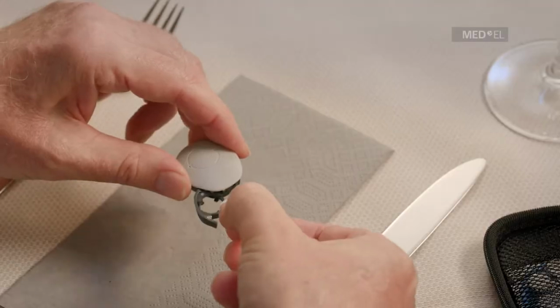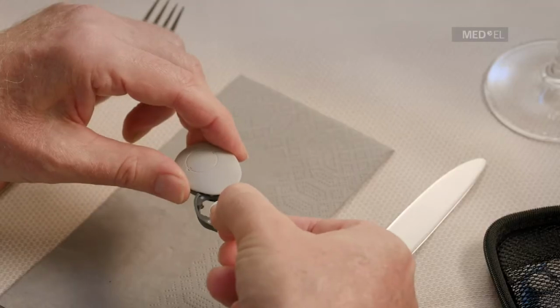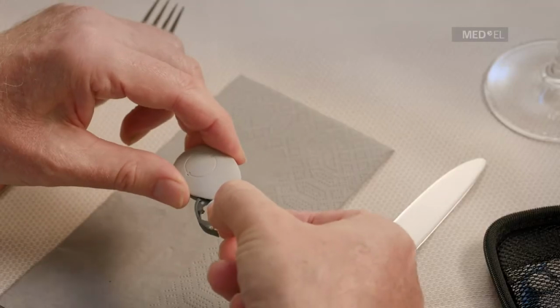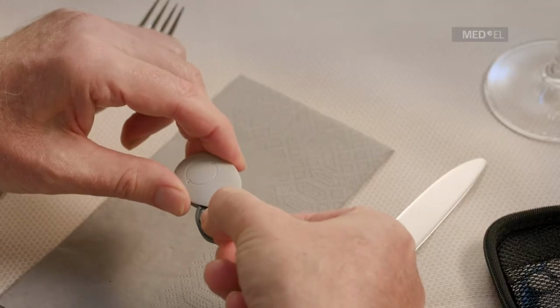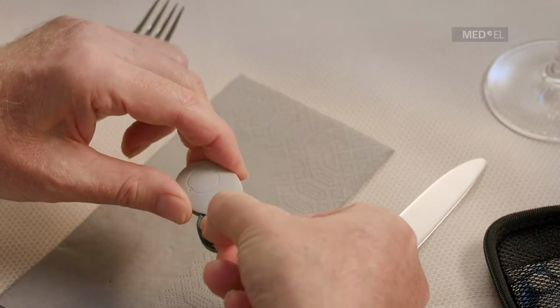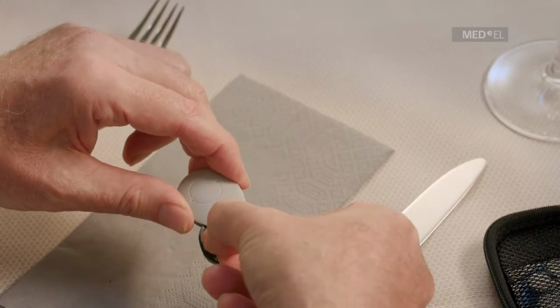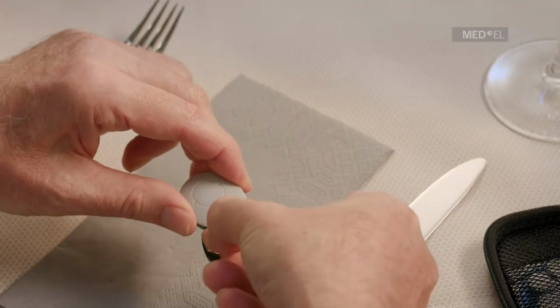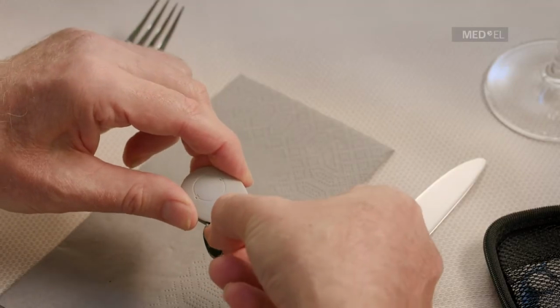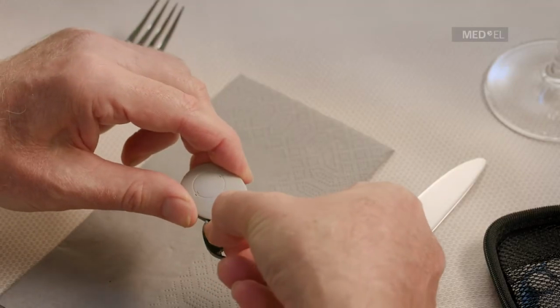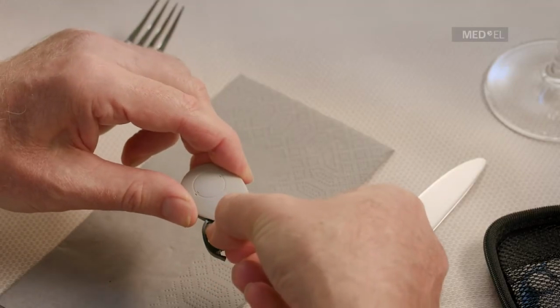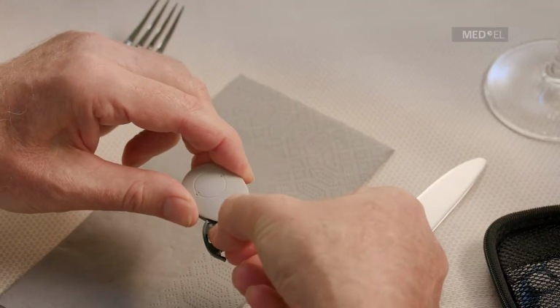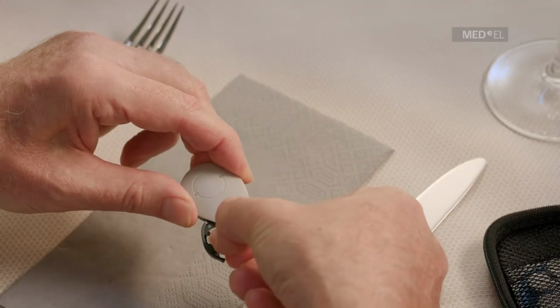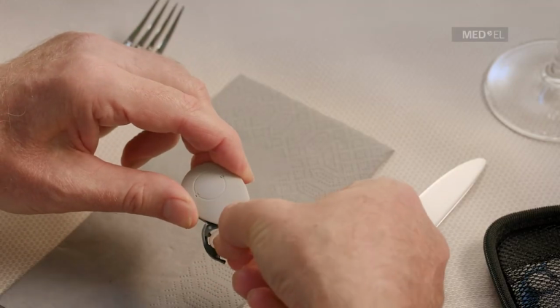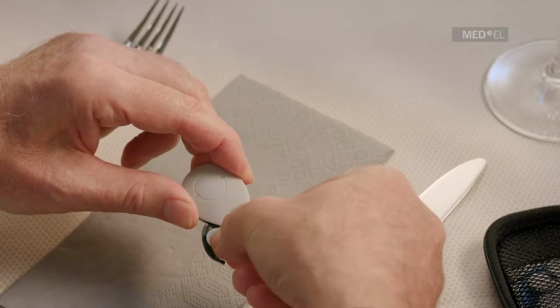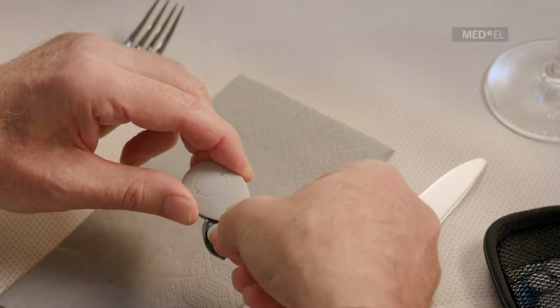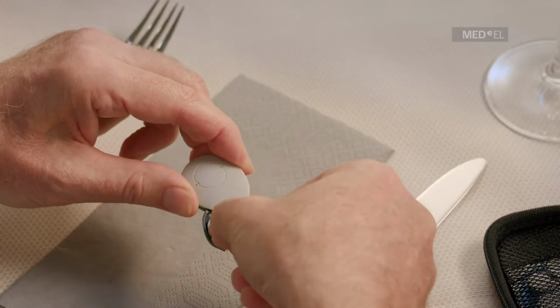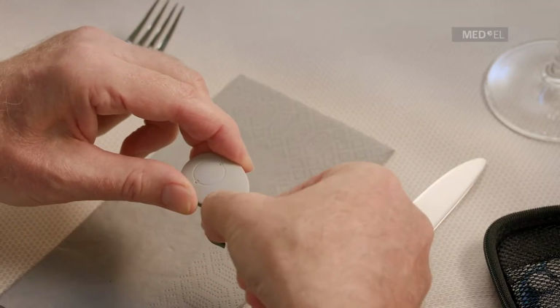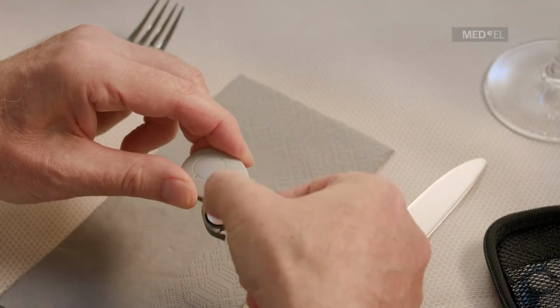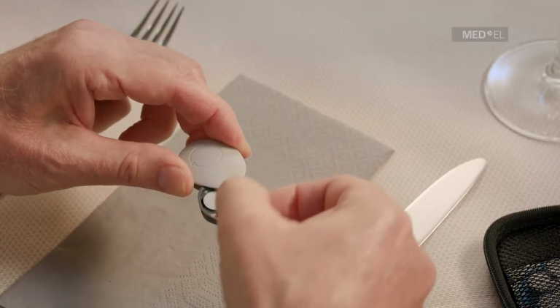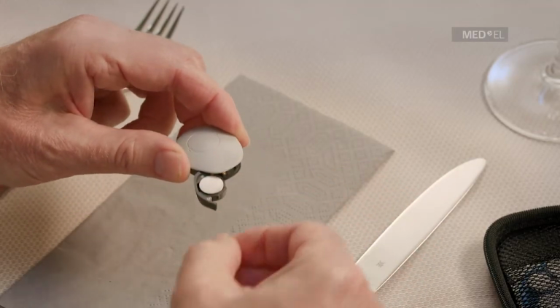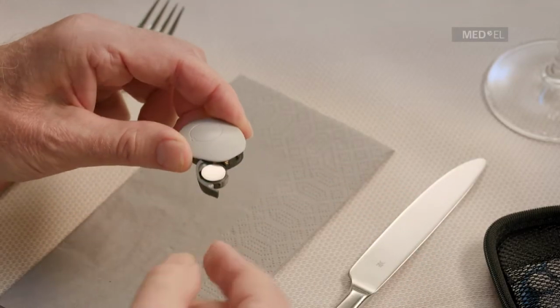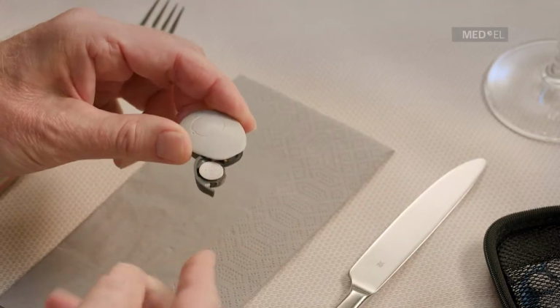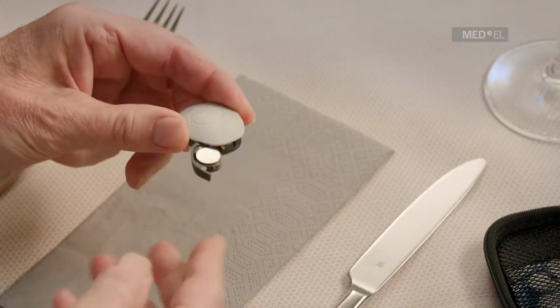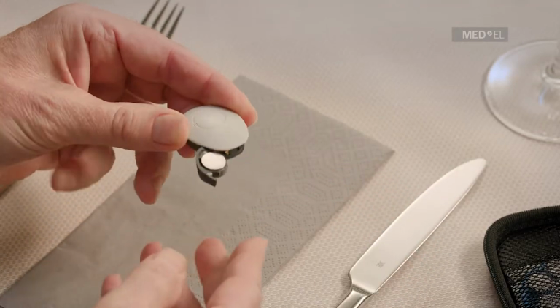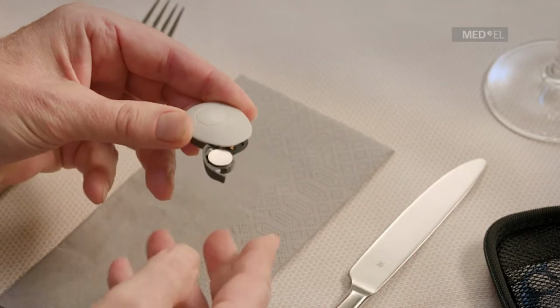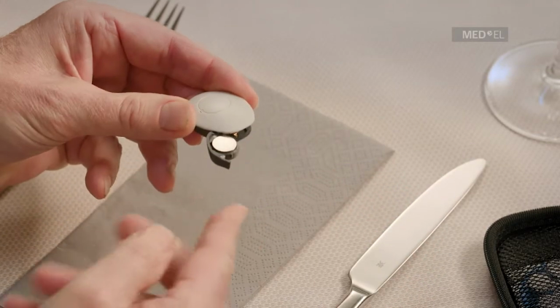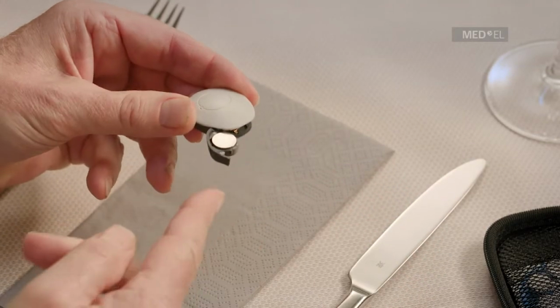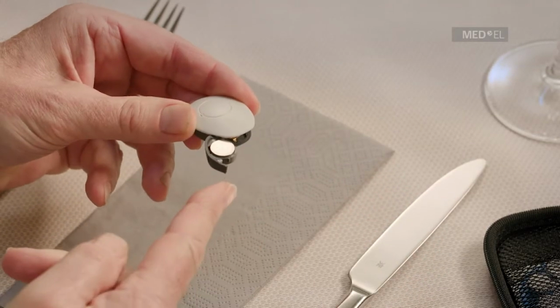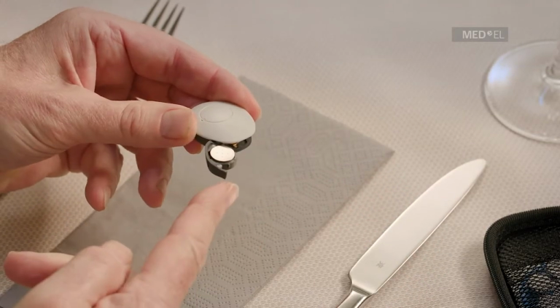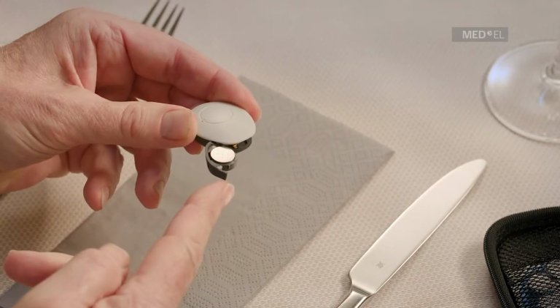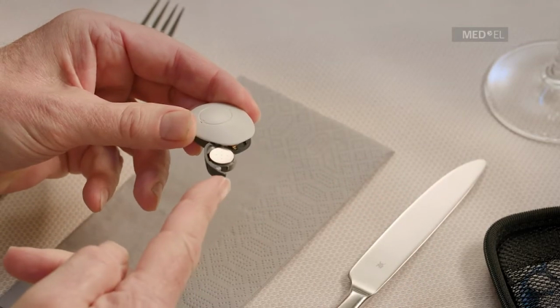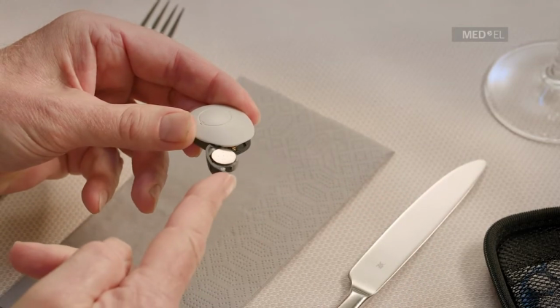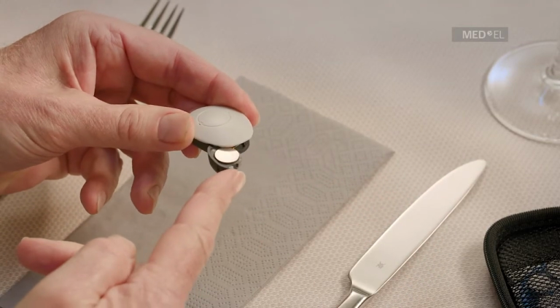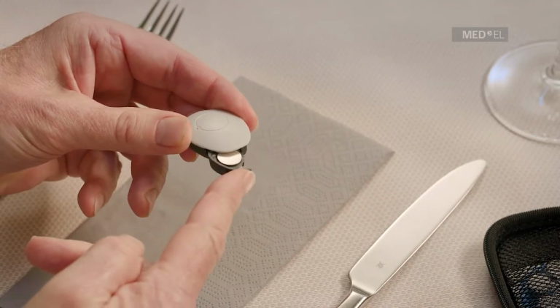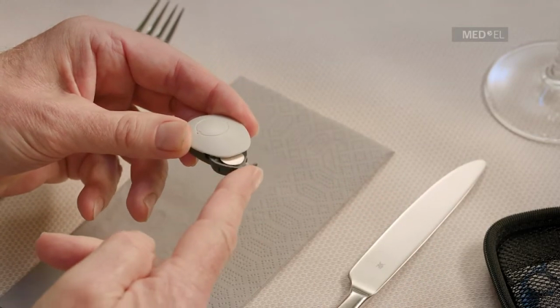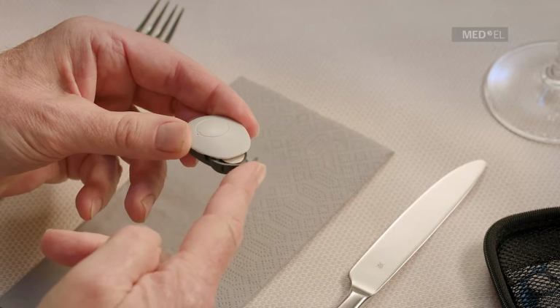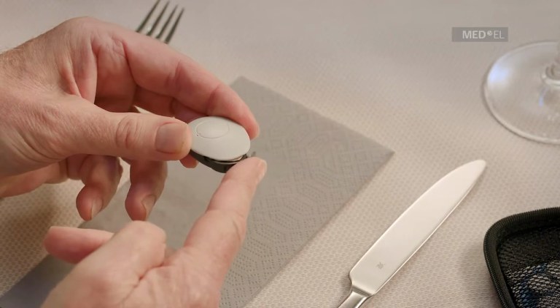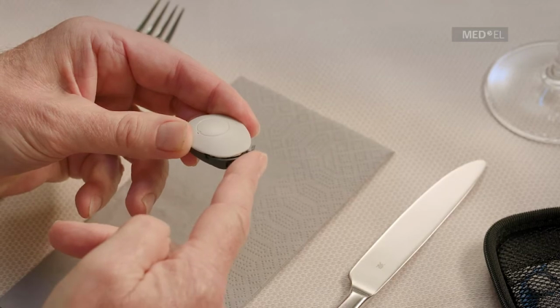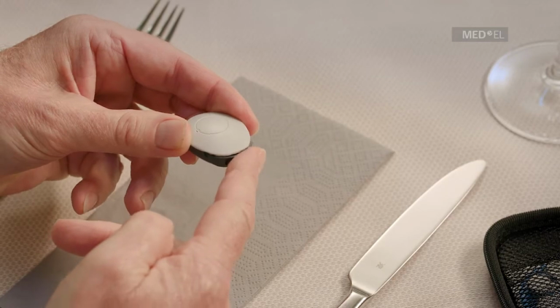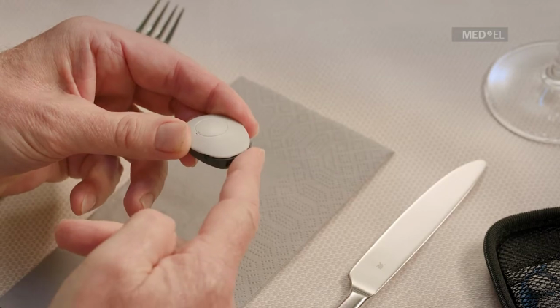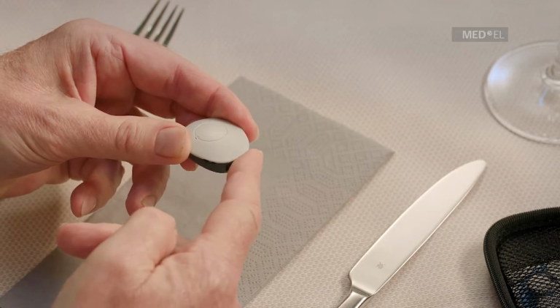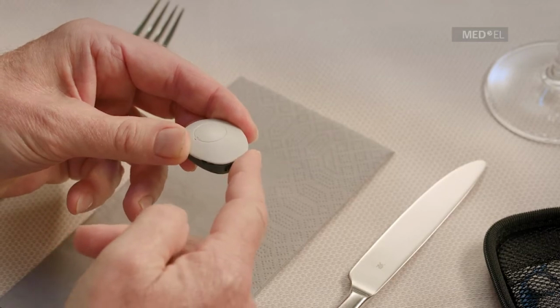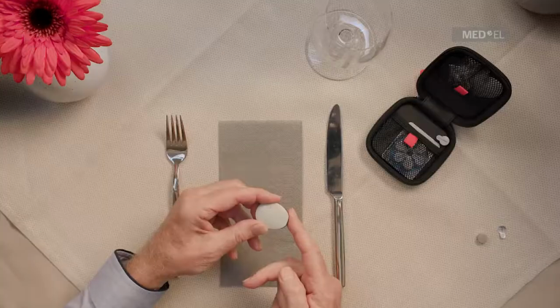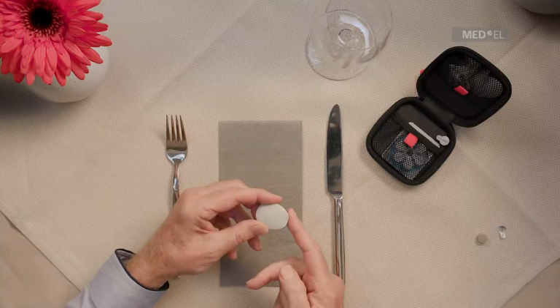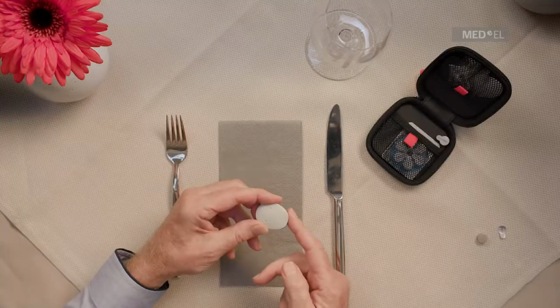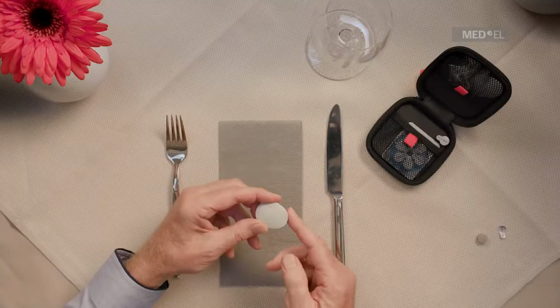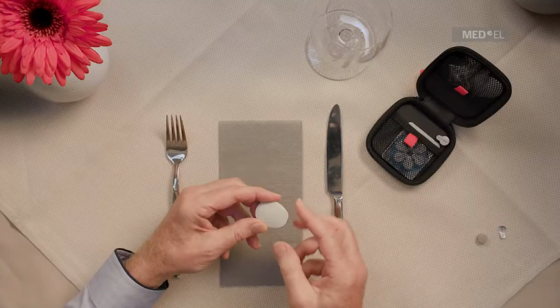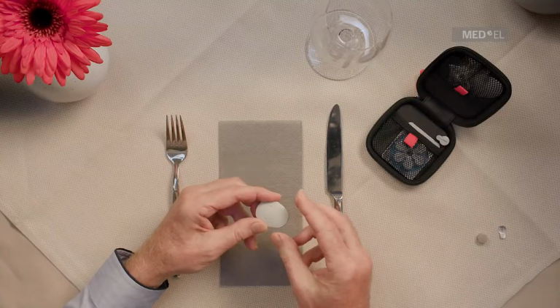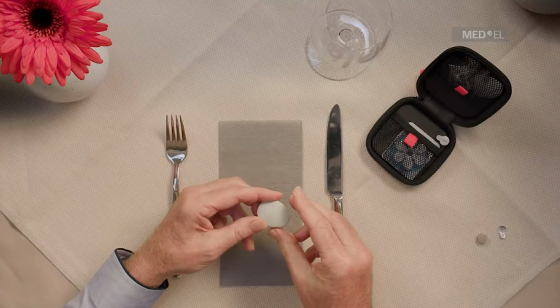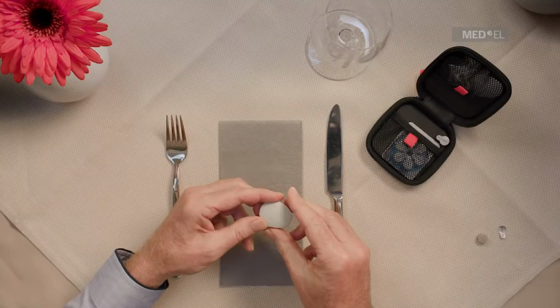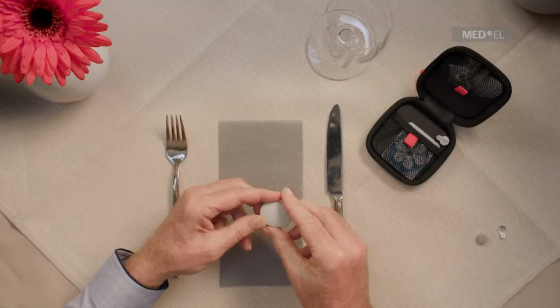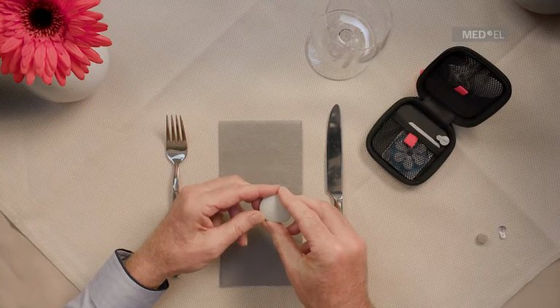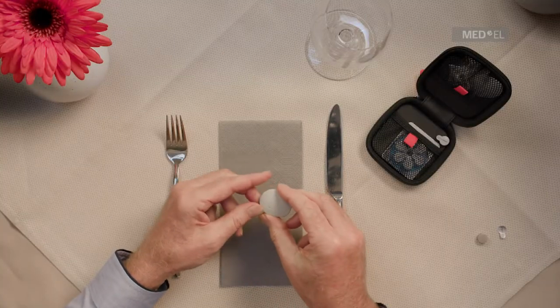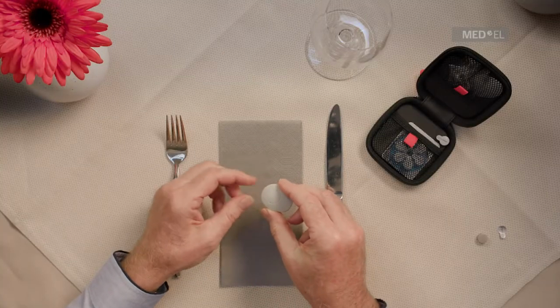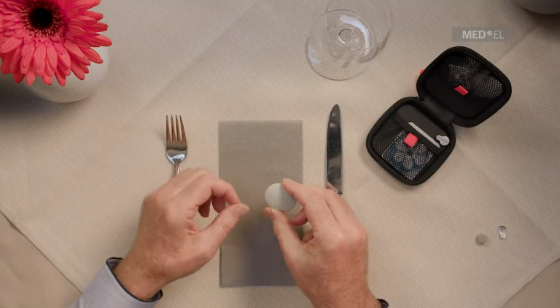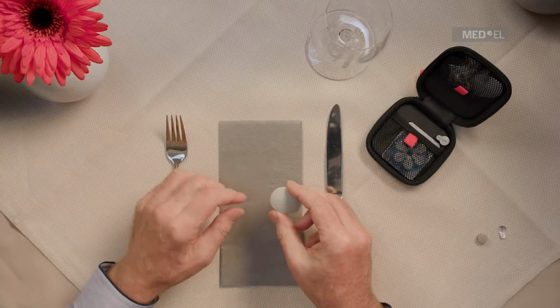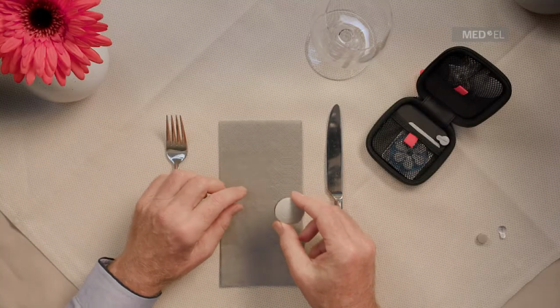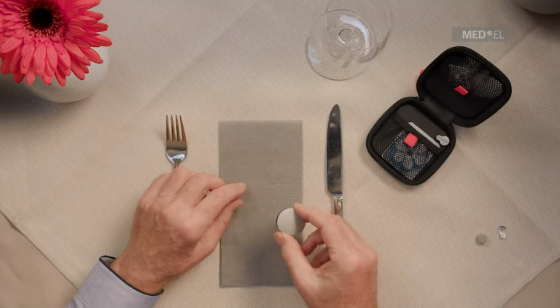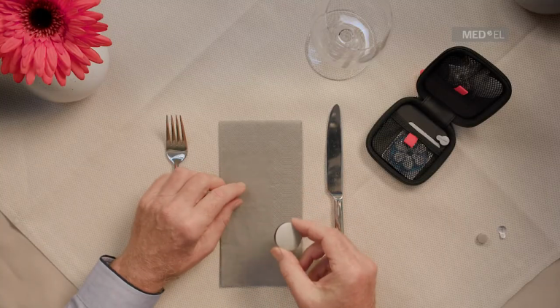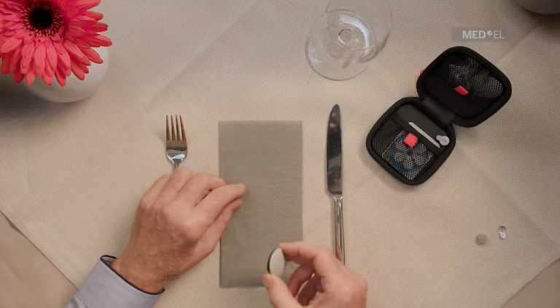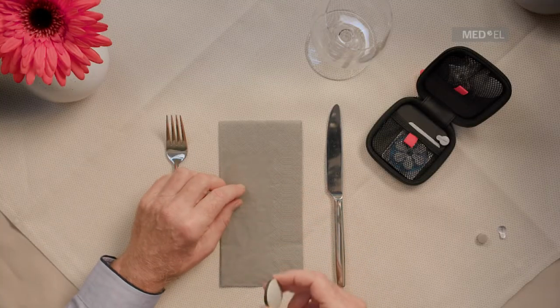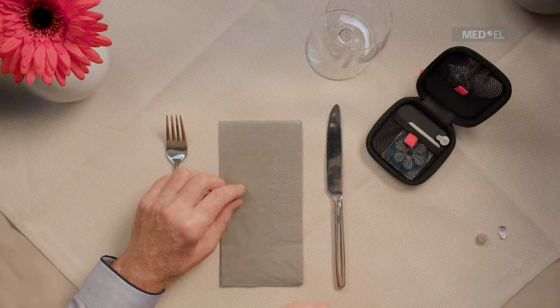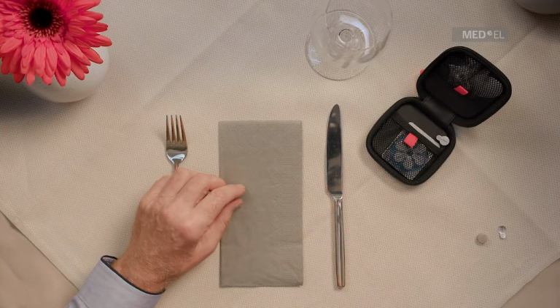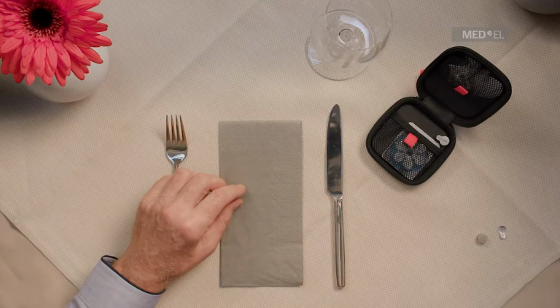Place the new battery in the compartment with the positive pole facing upwards. Push the battery compartment door until it clicks into place.